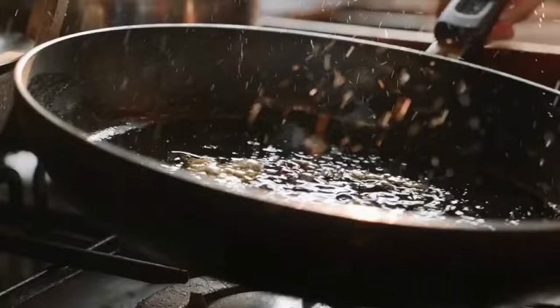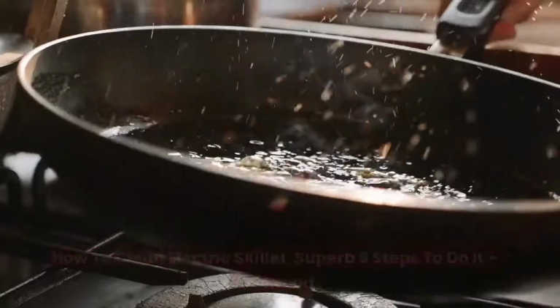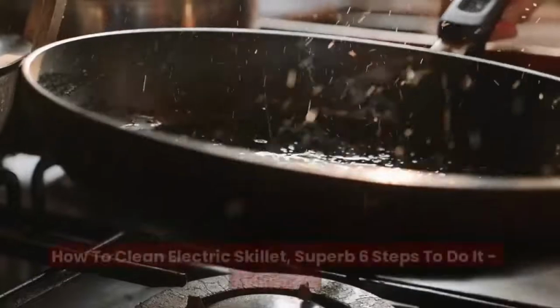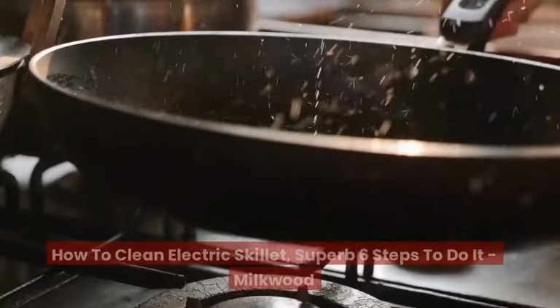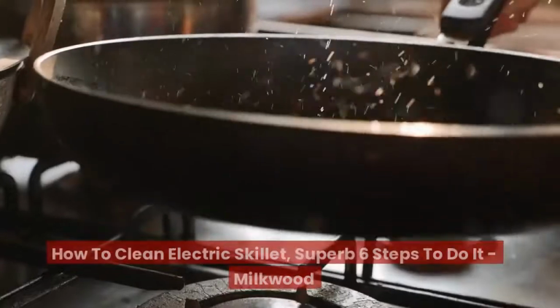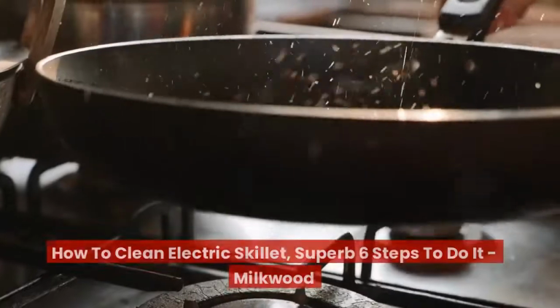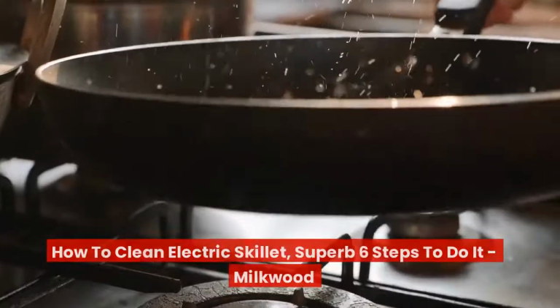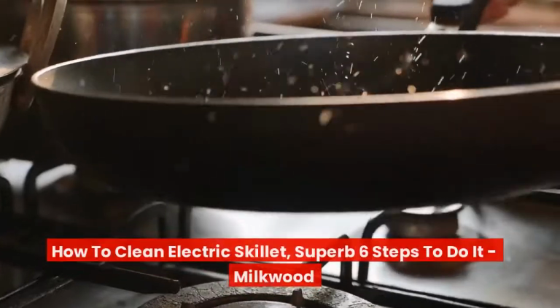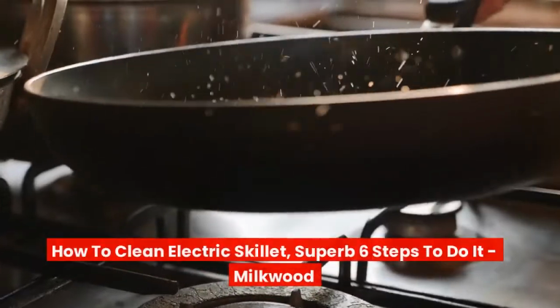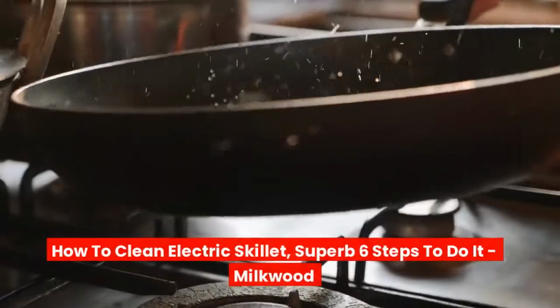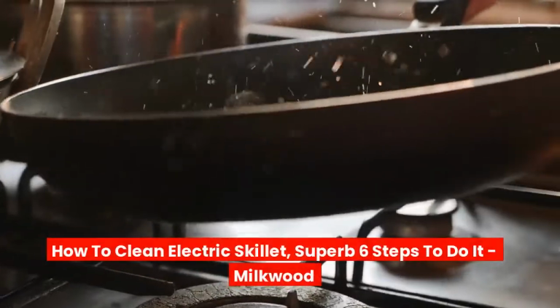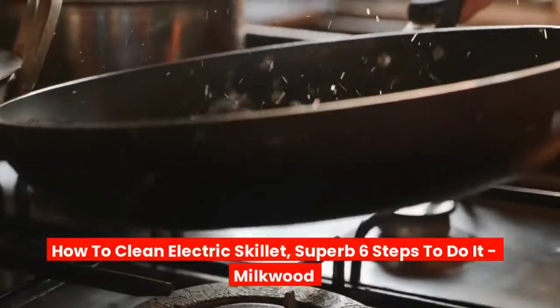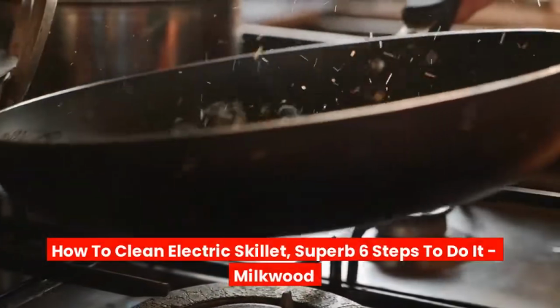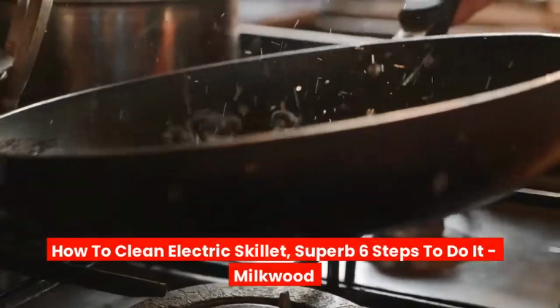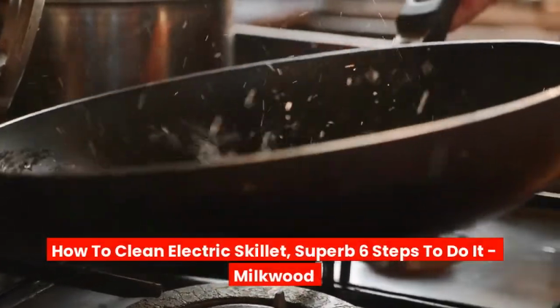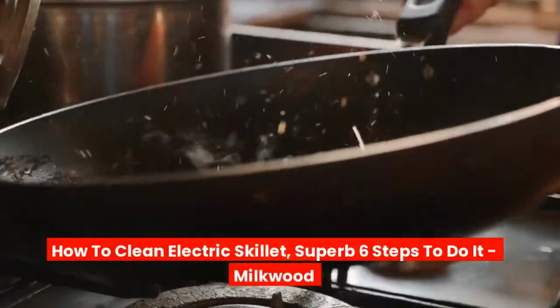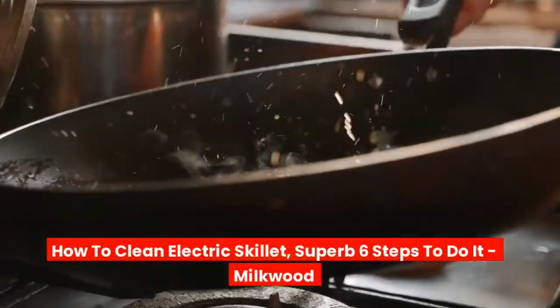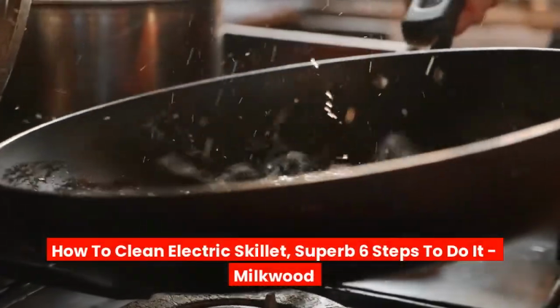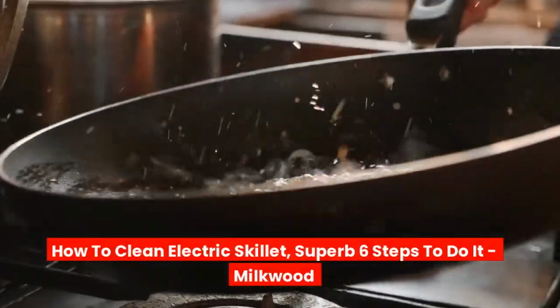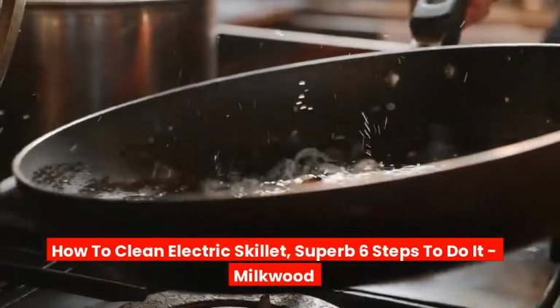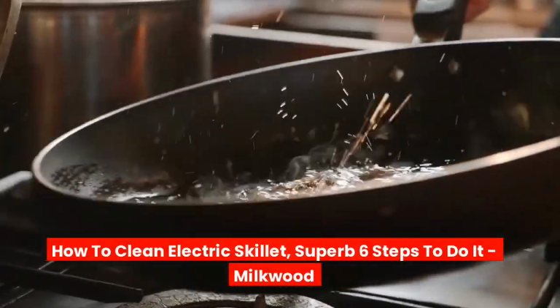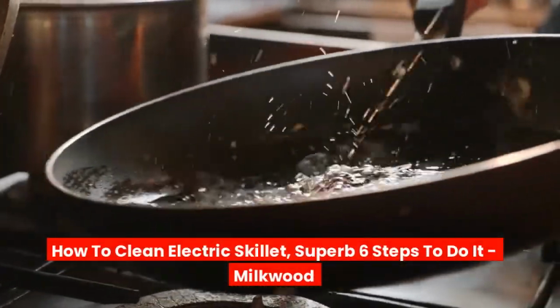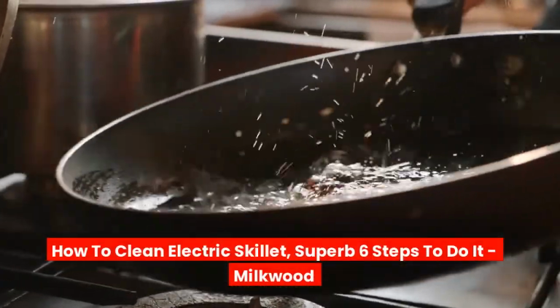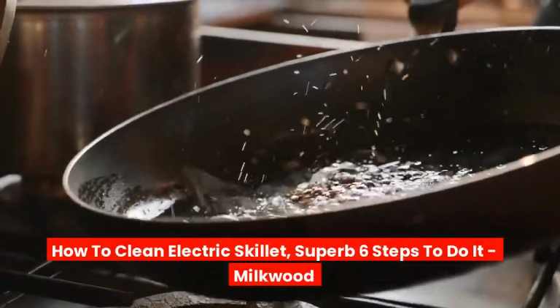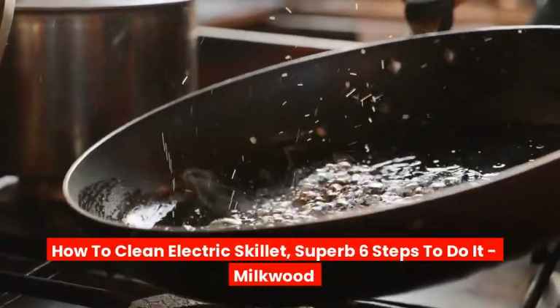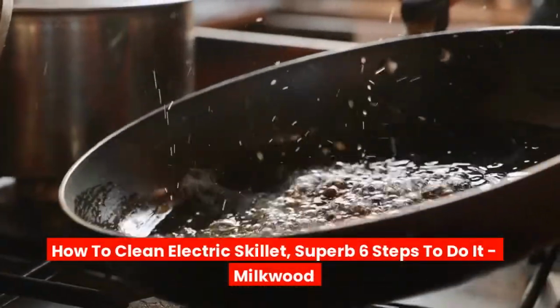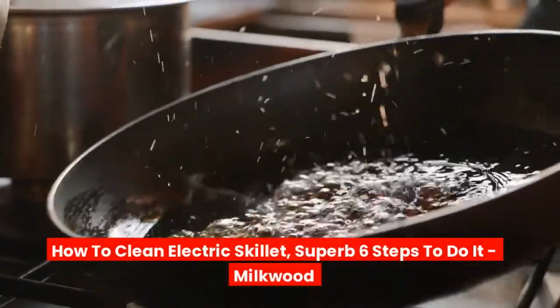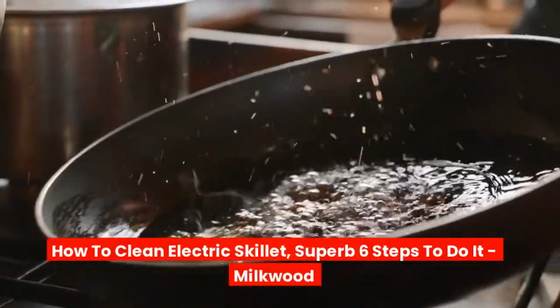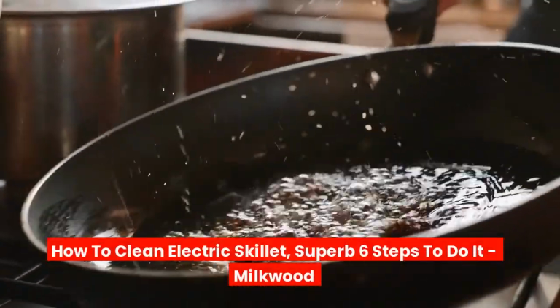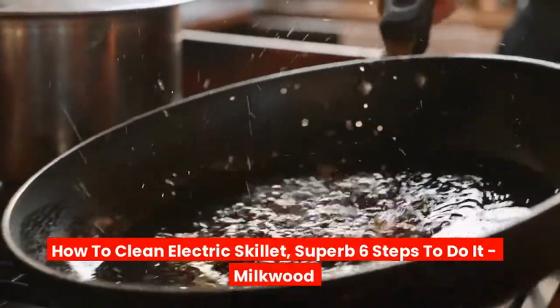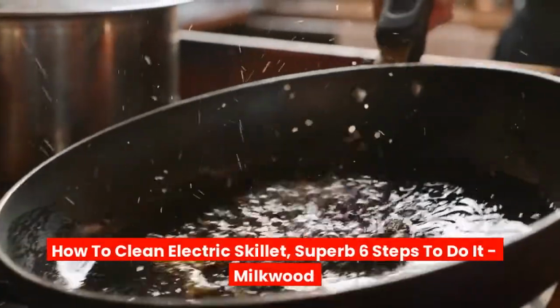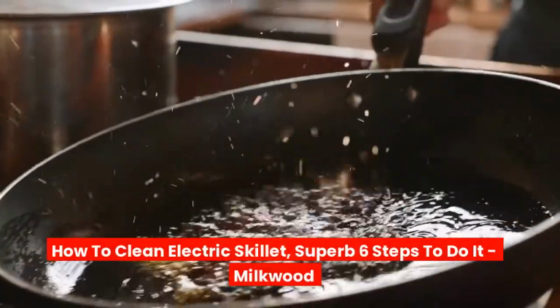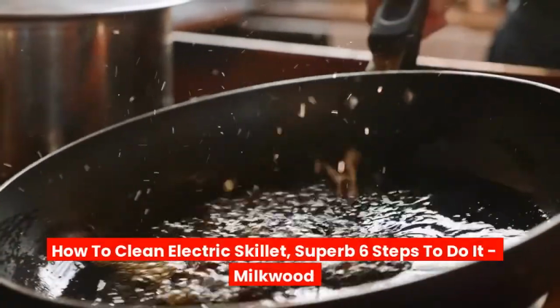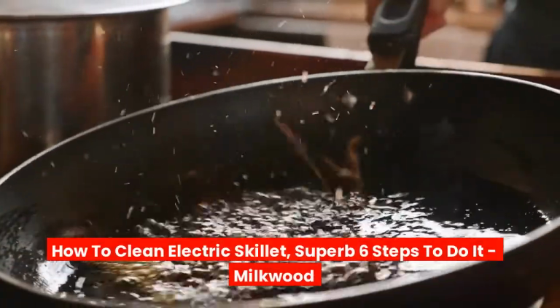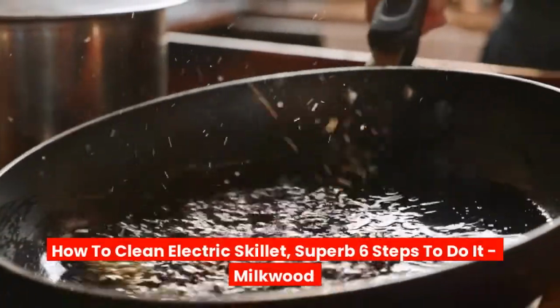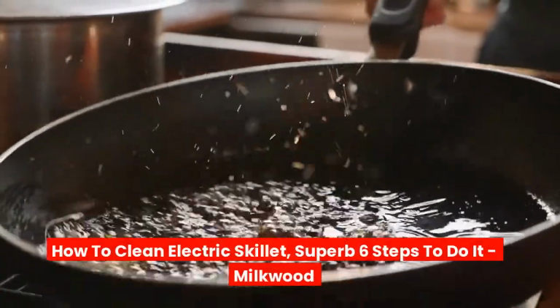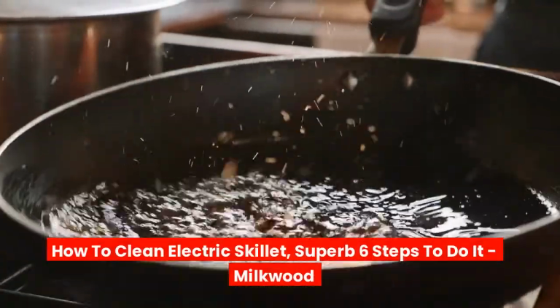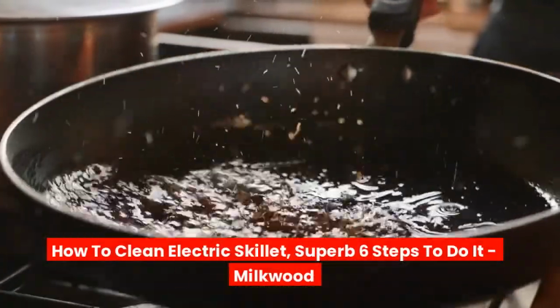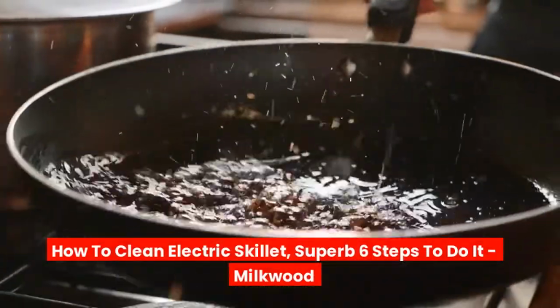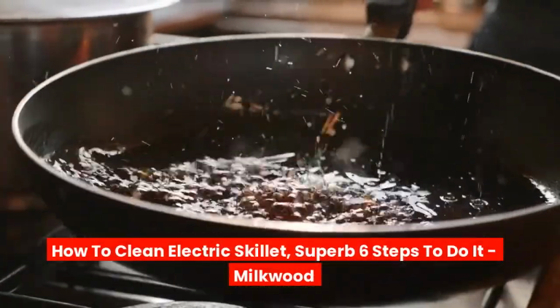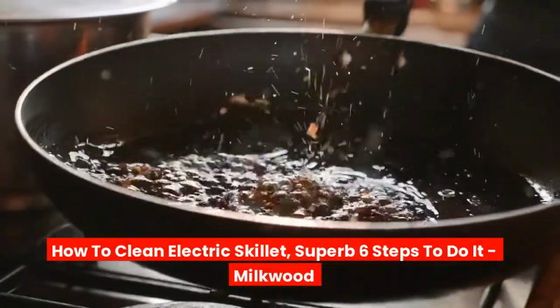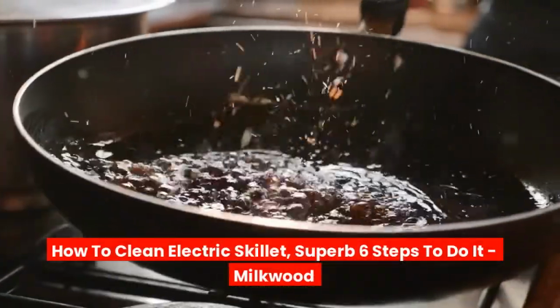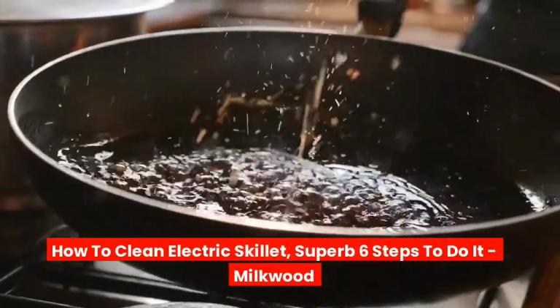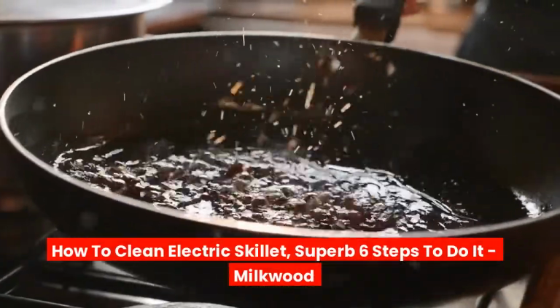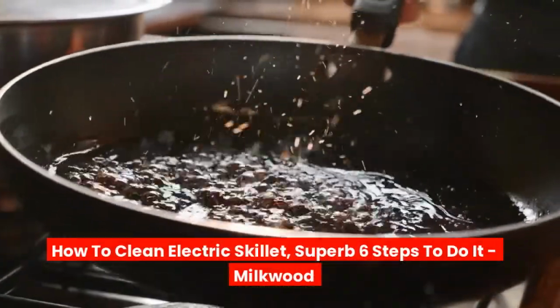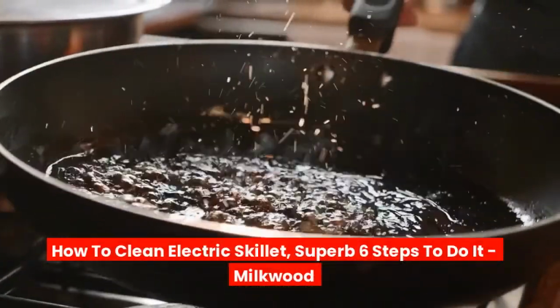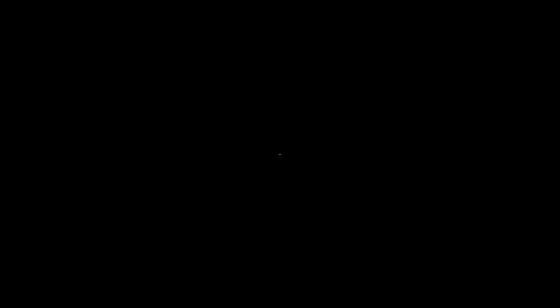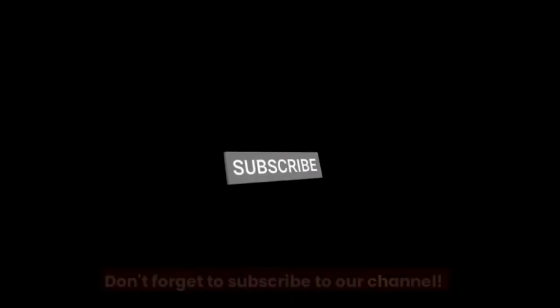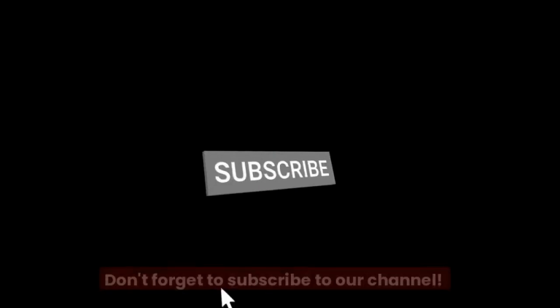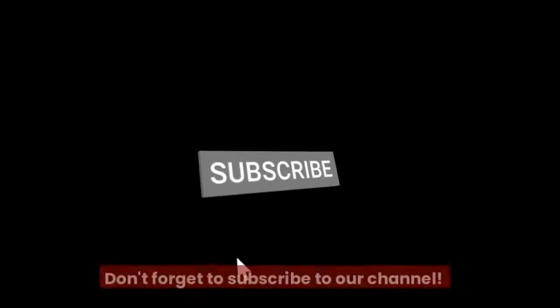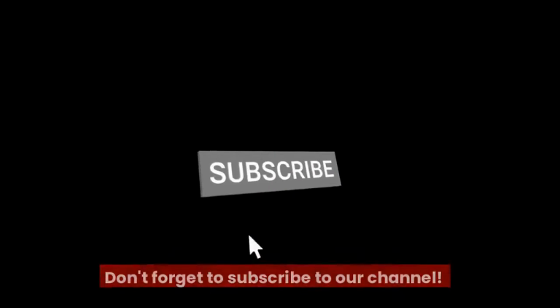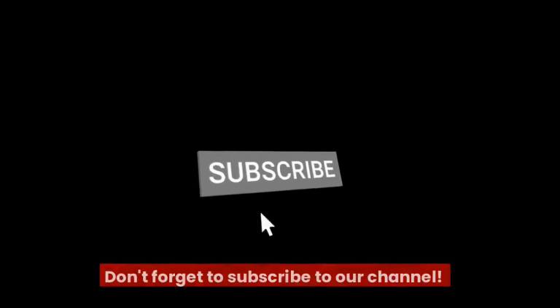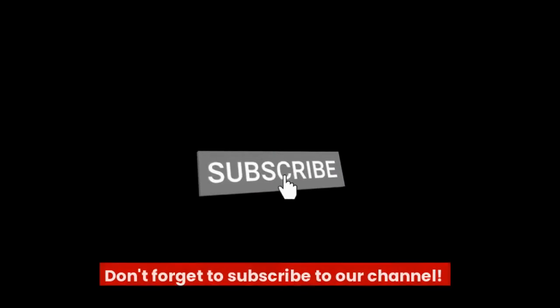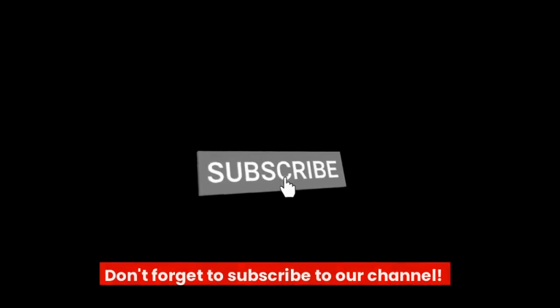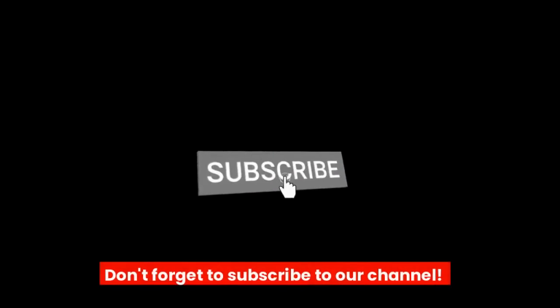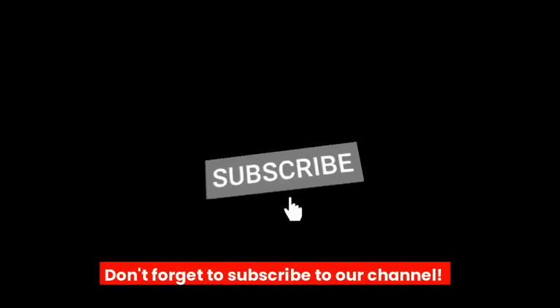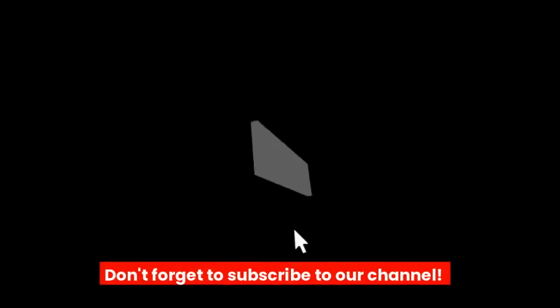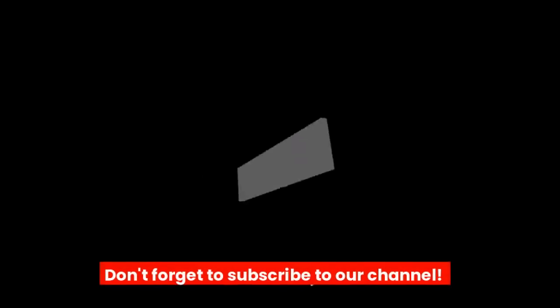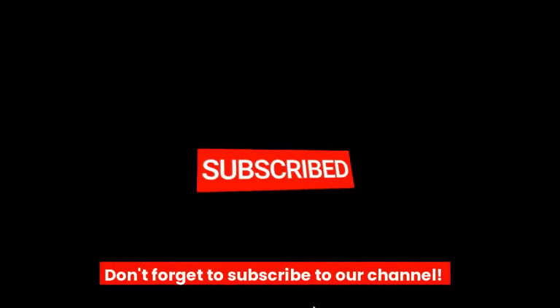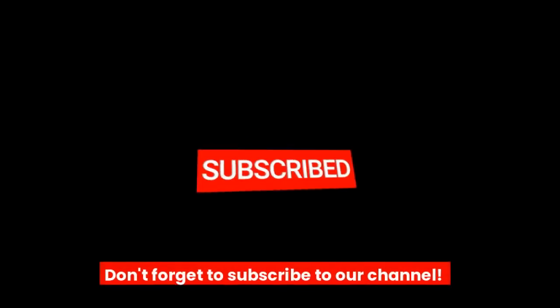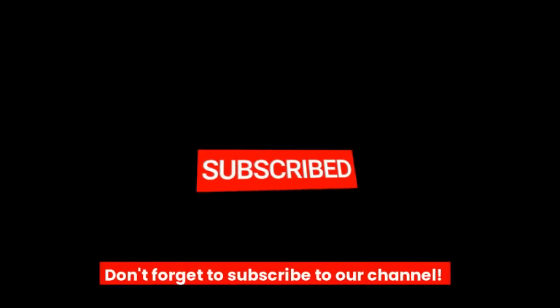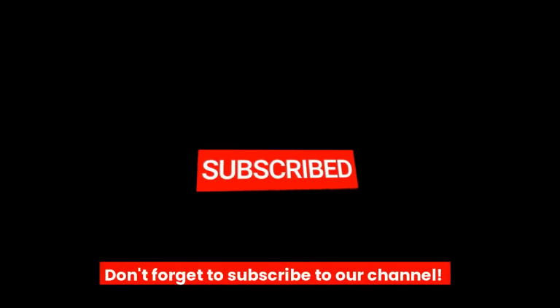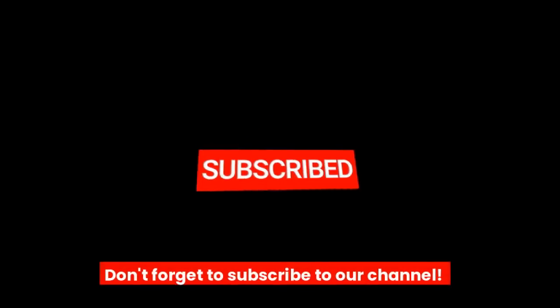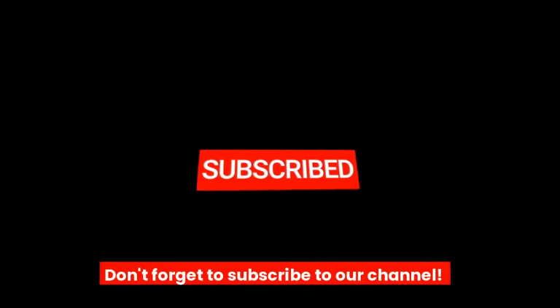How to Clean Electric Skillet: Superb 6 Steps to Do It.